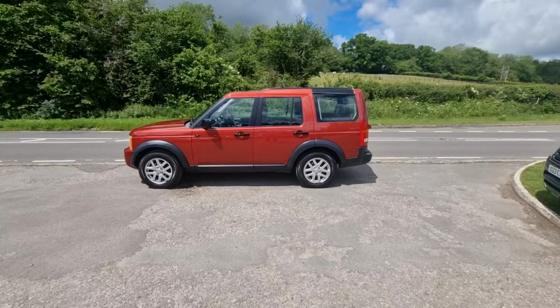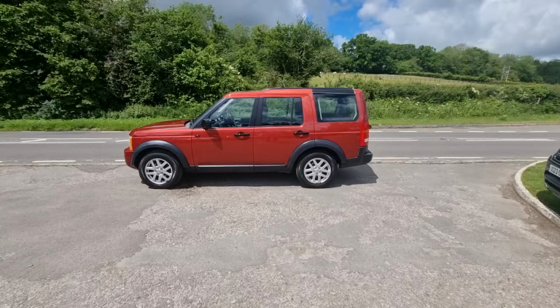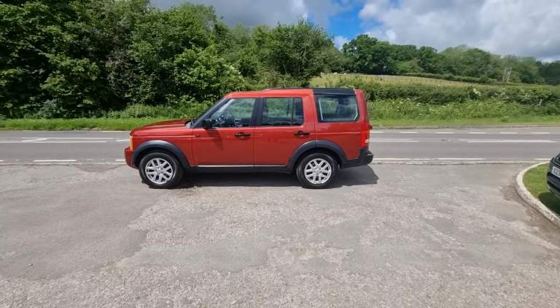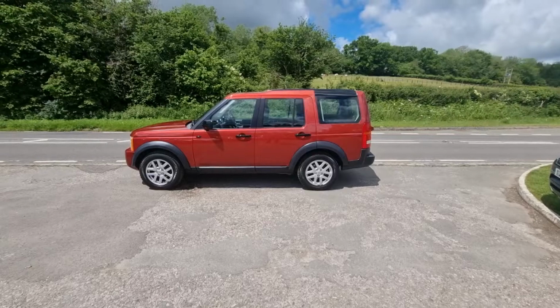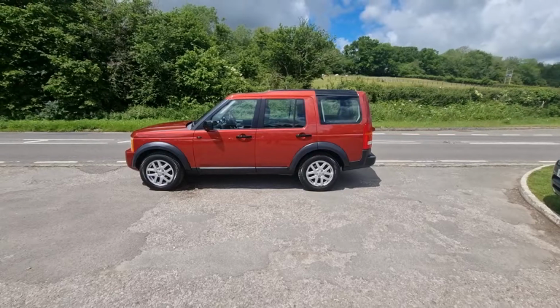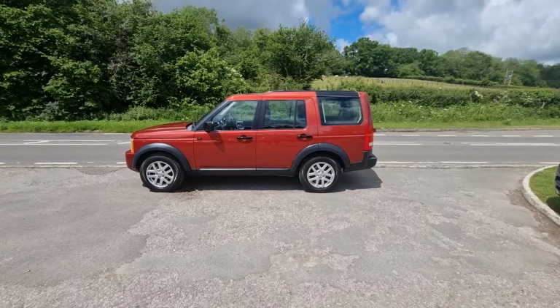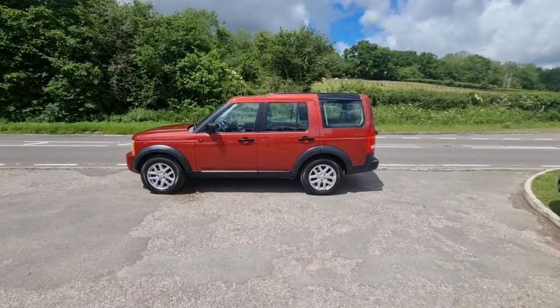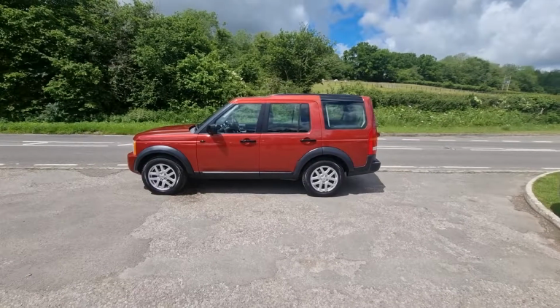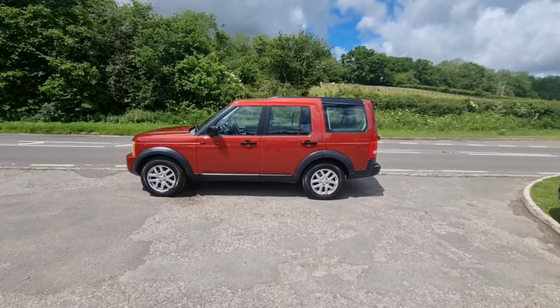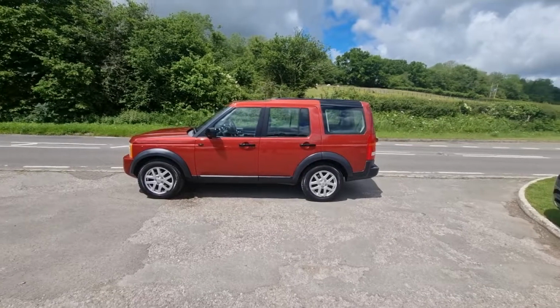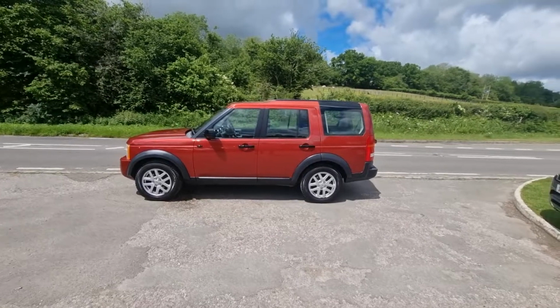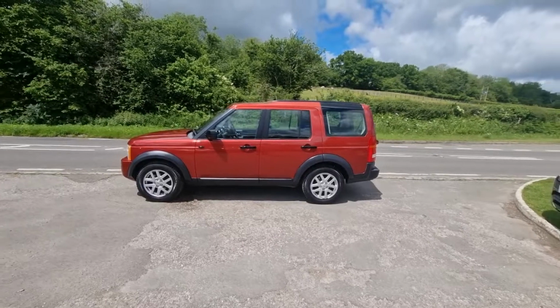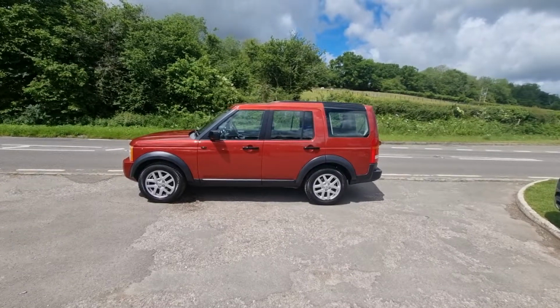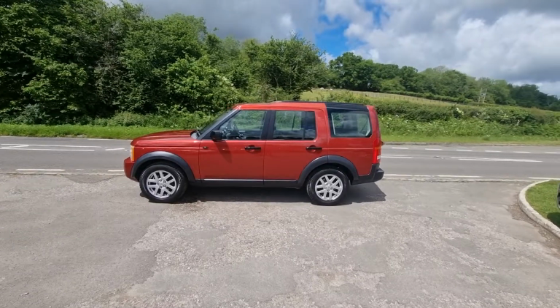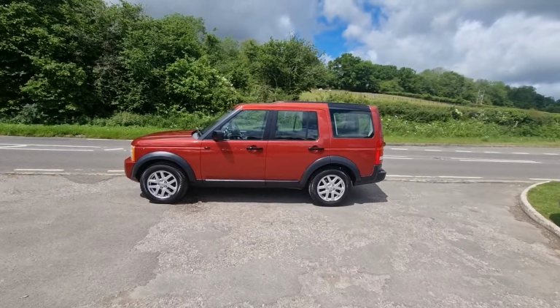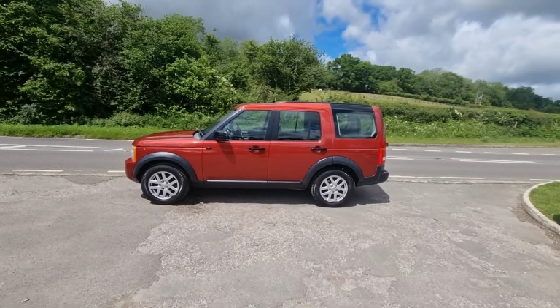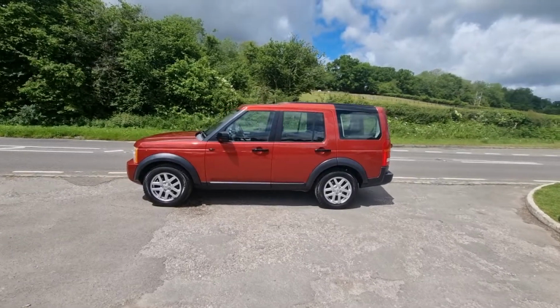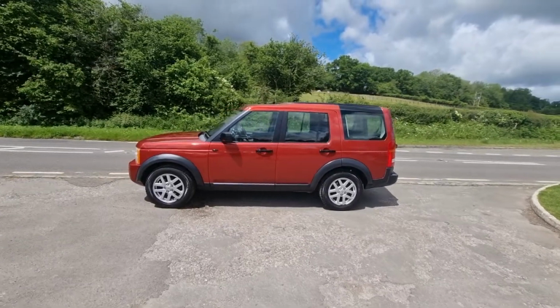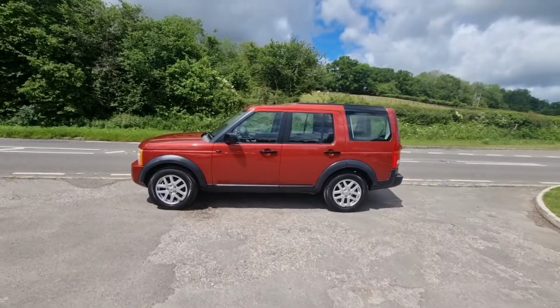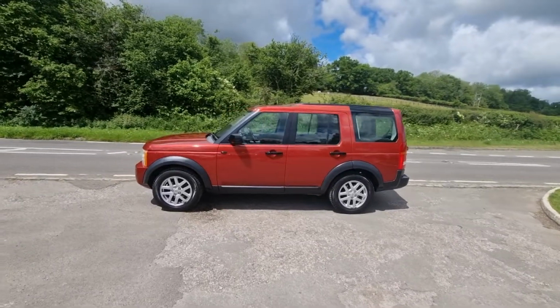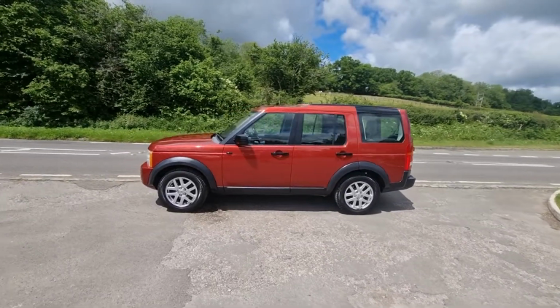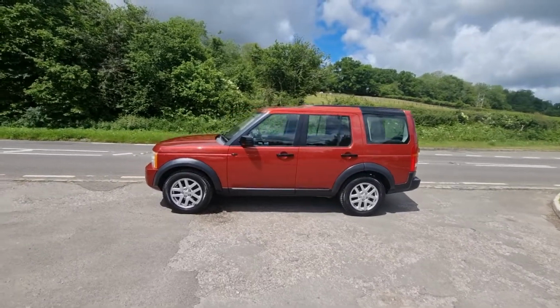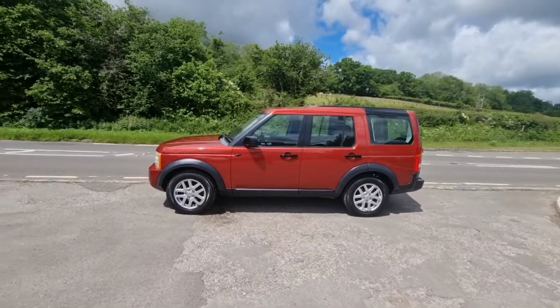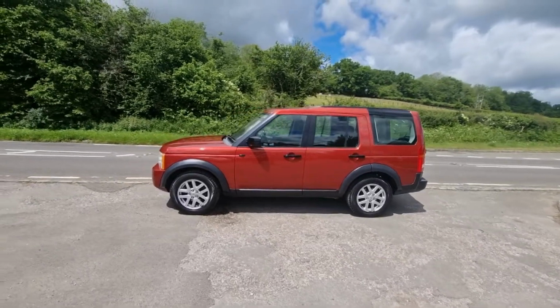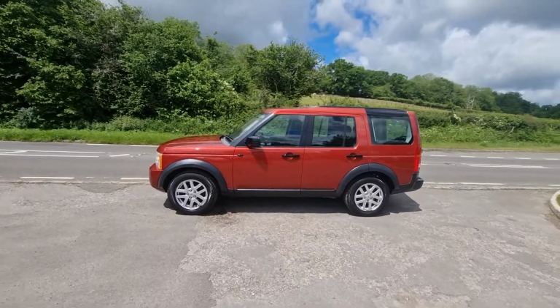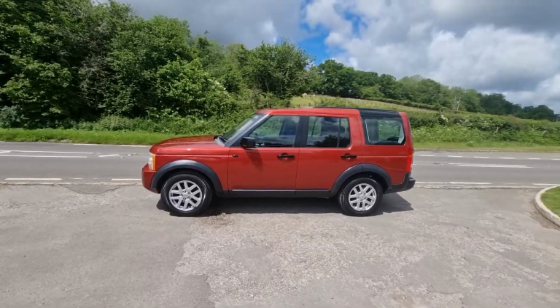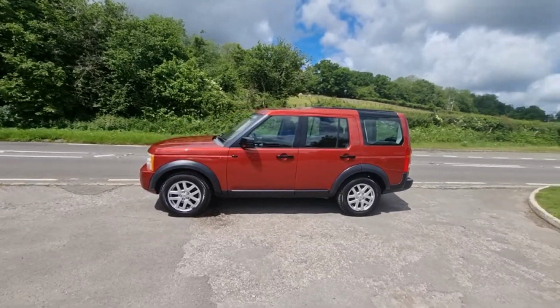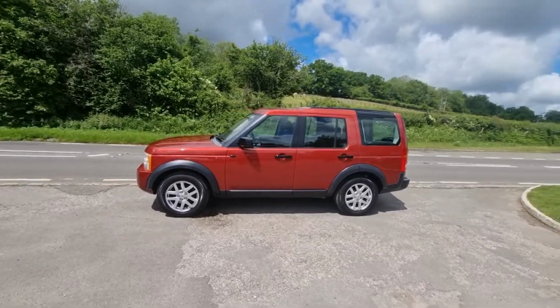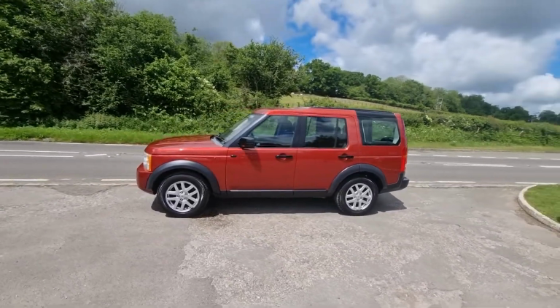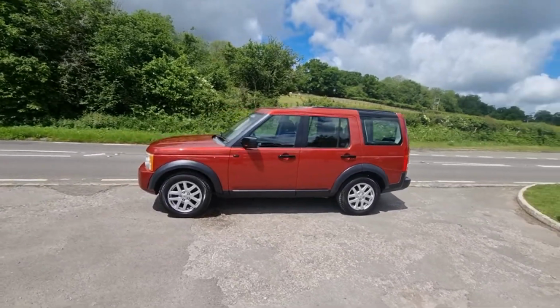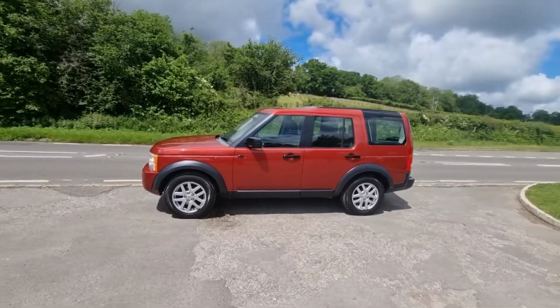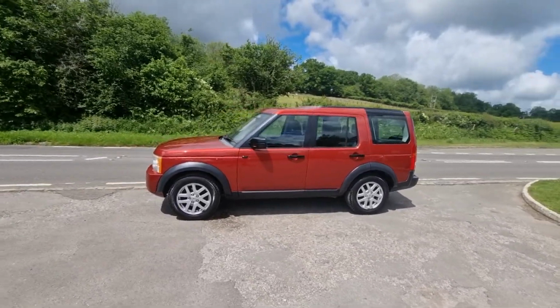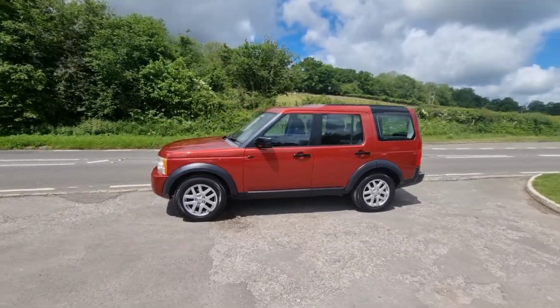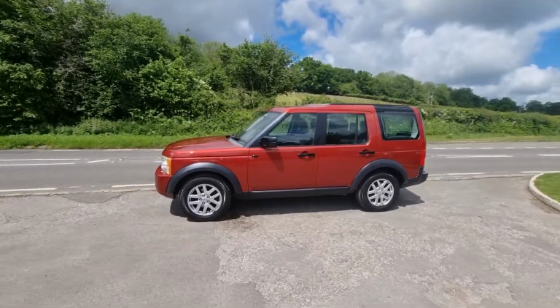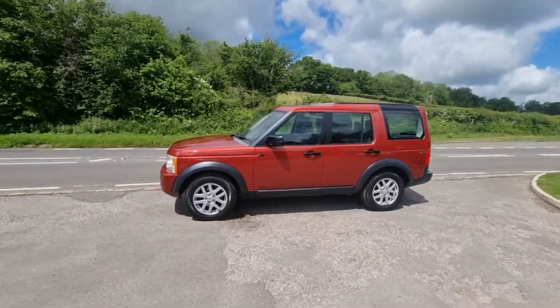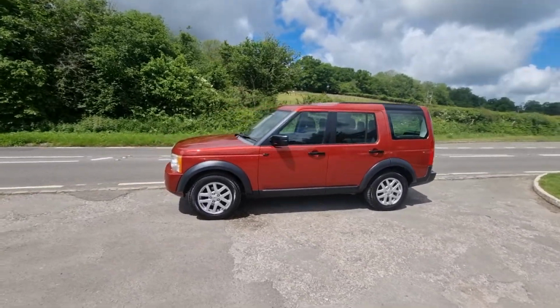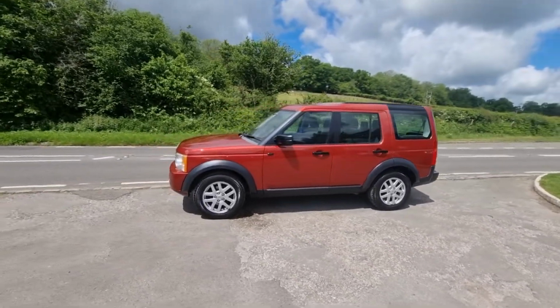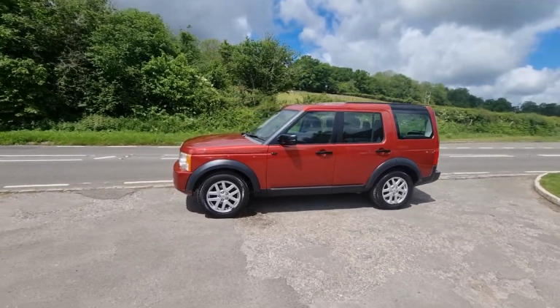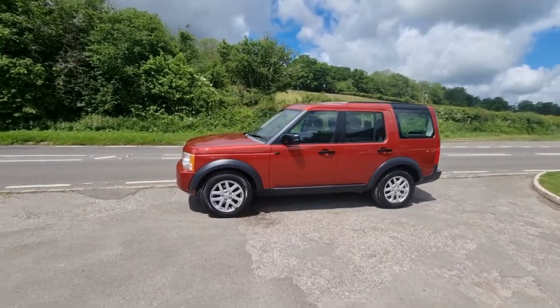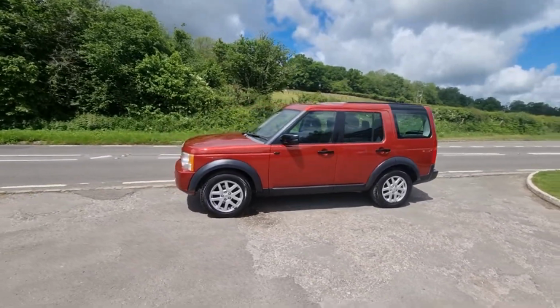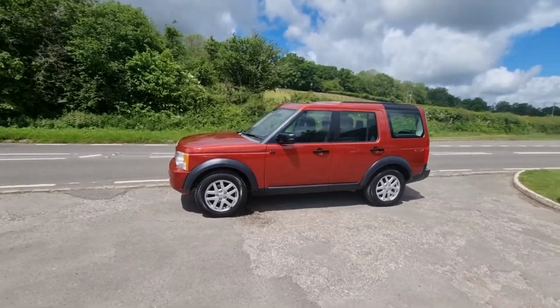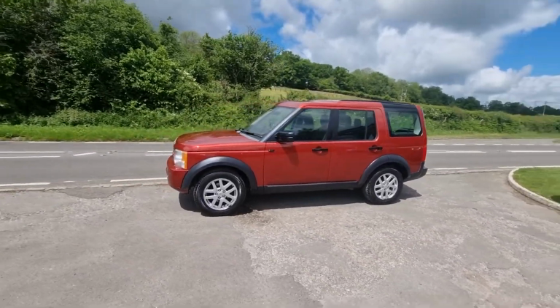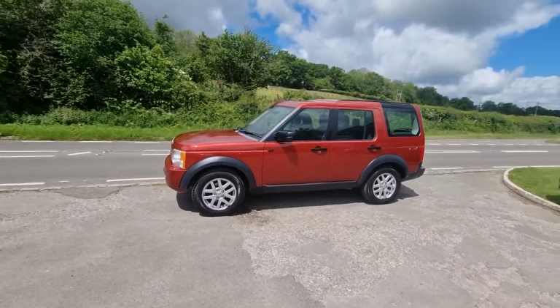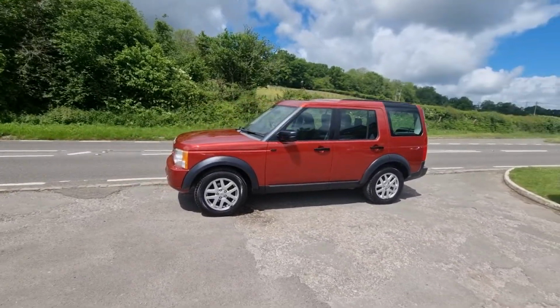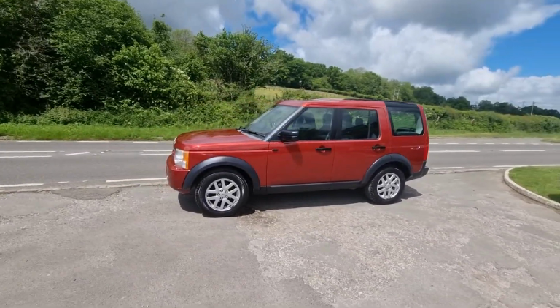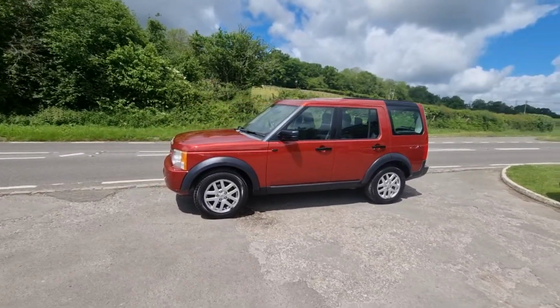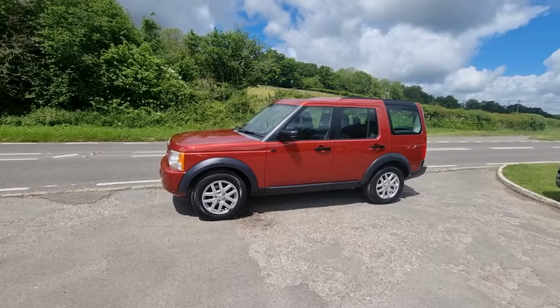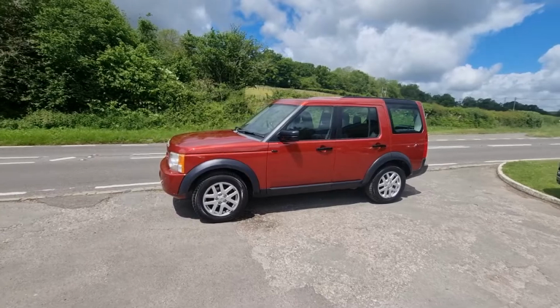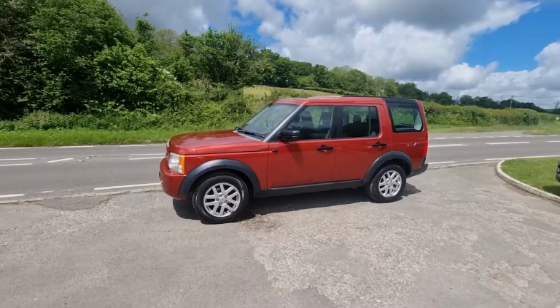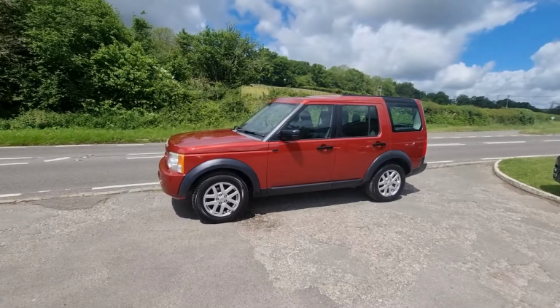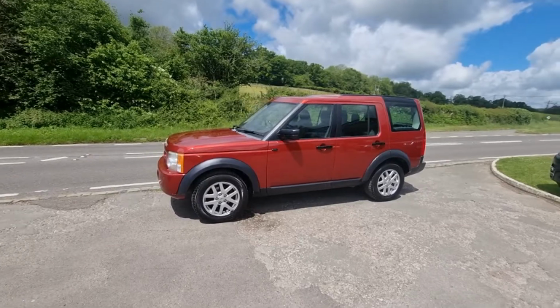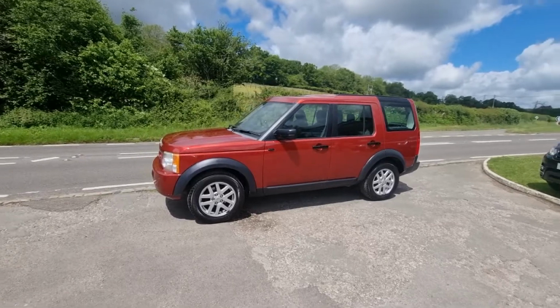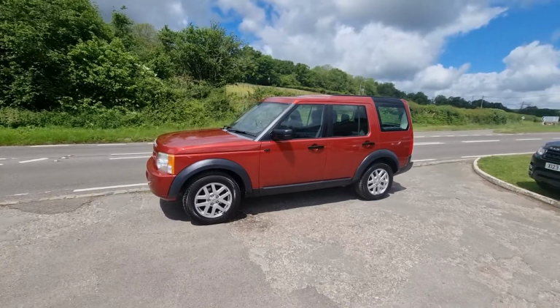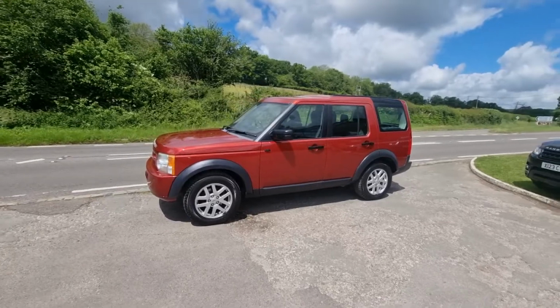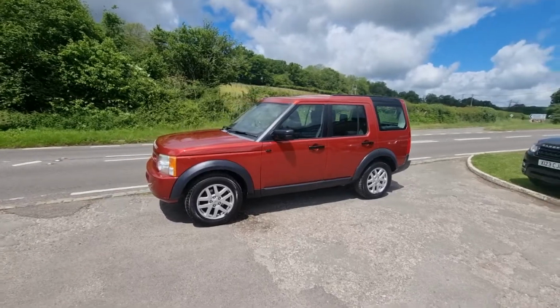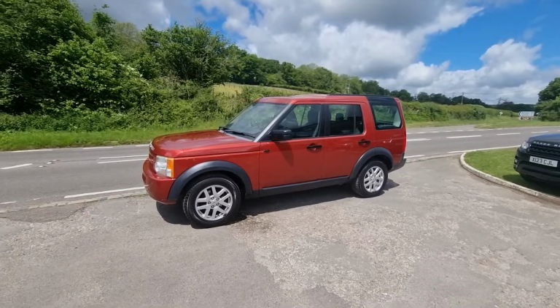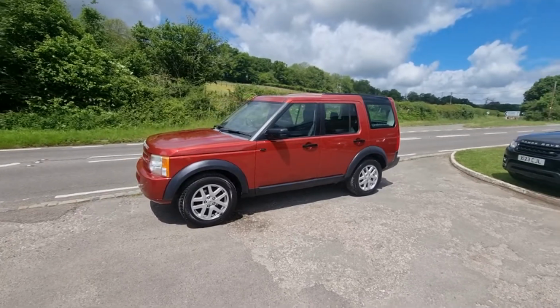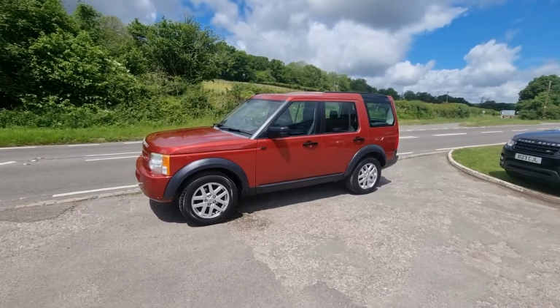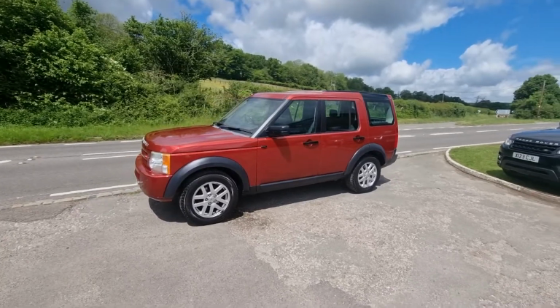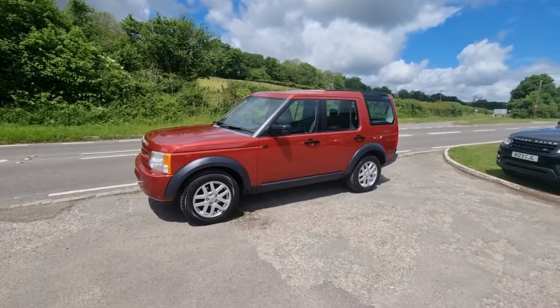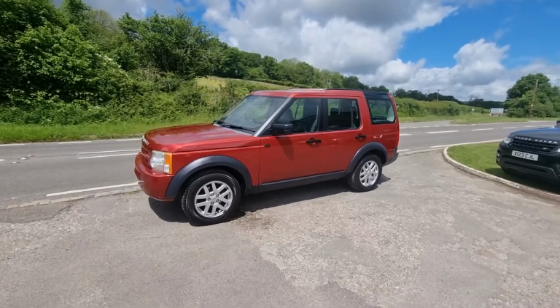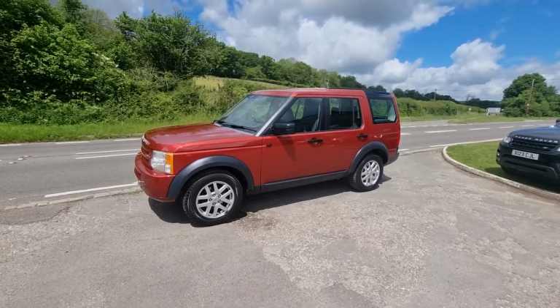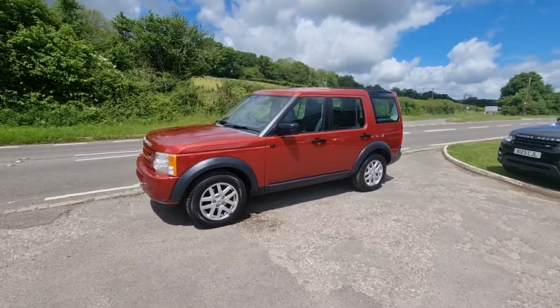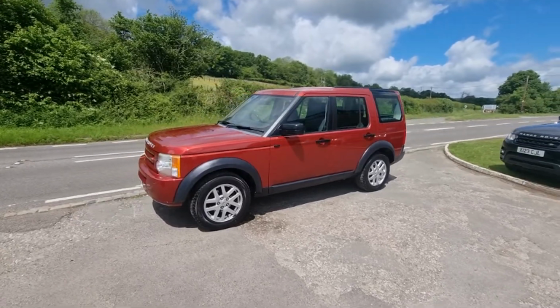Welcome to Bourdon Valley Autos.com. We've got this Discovery 3 2.7 manual just come into stock.